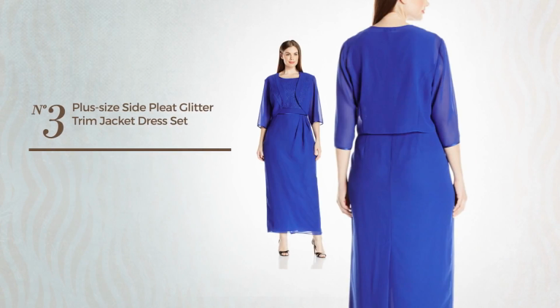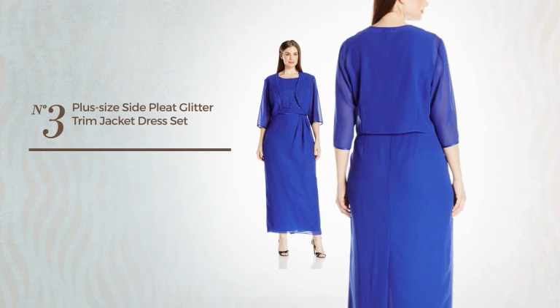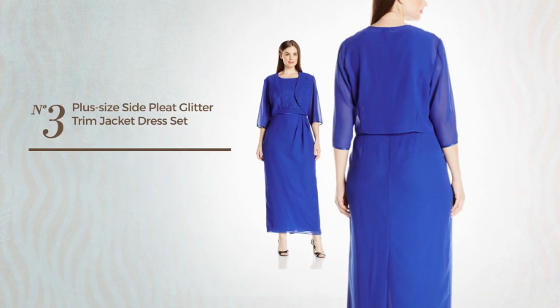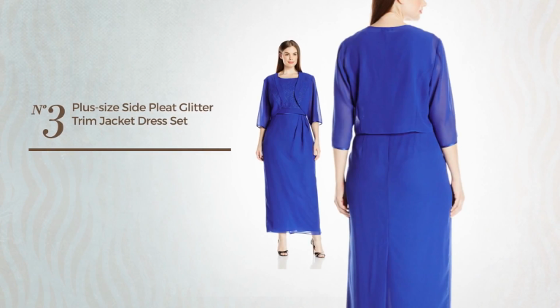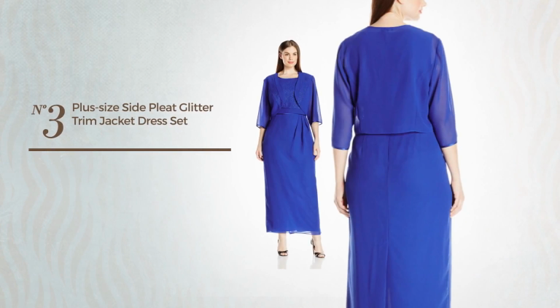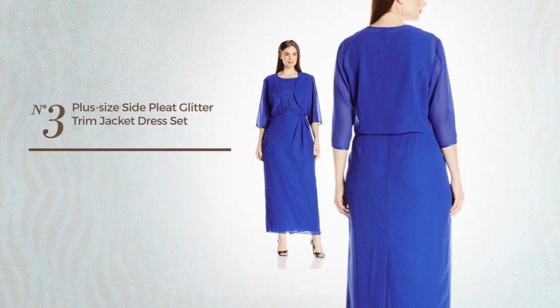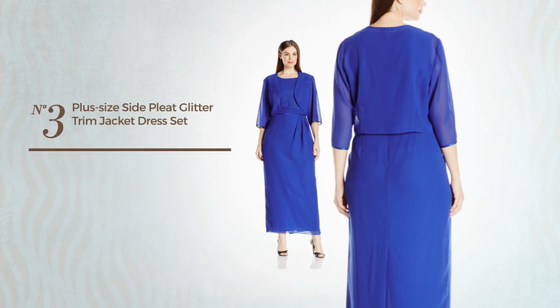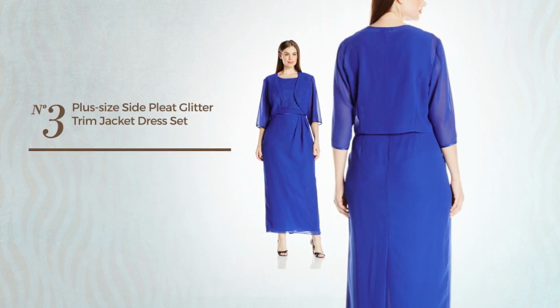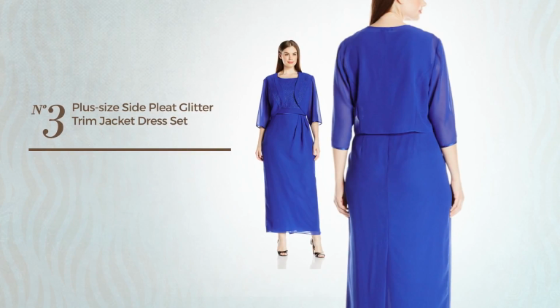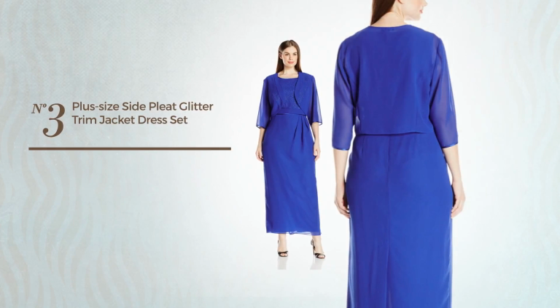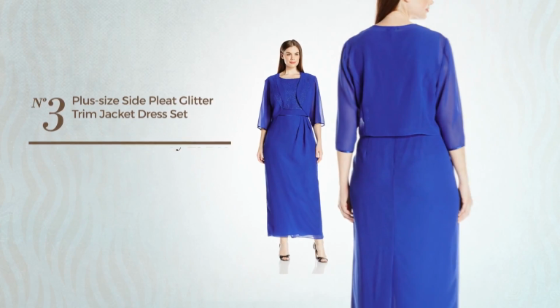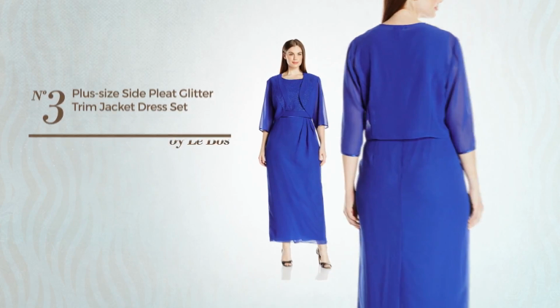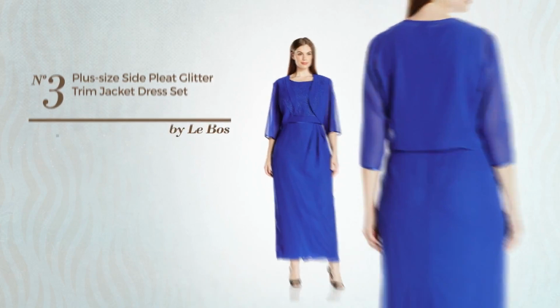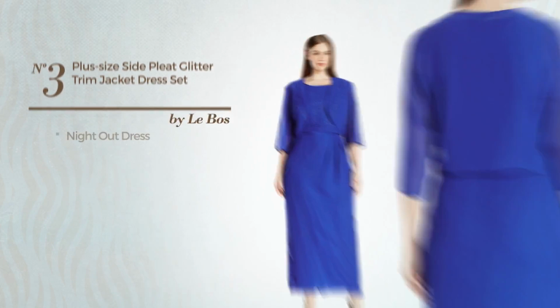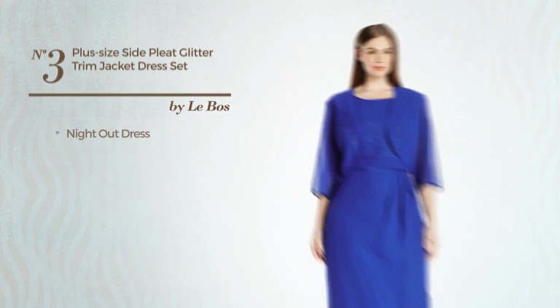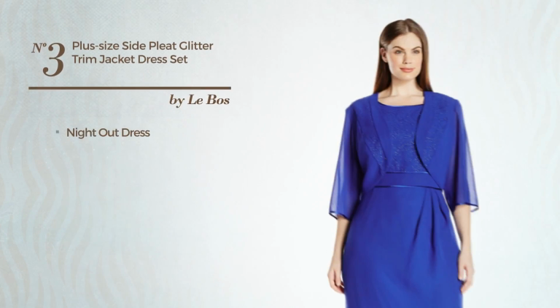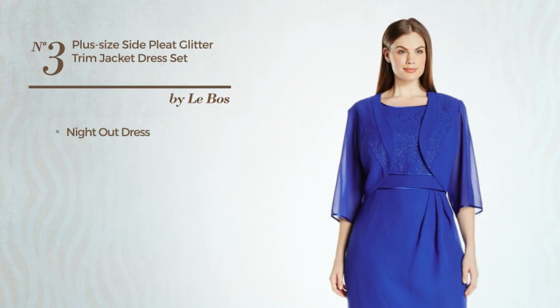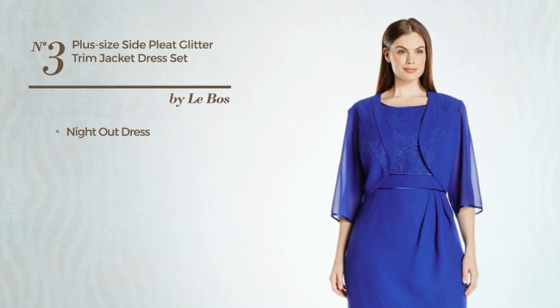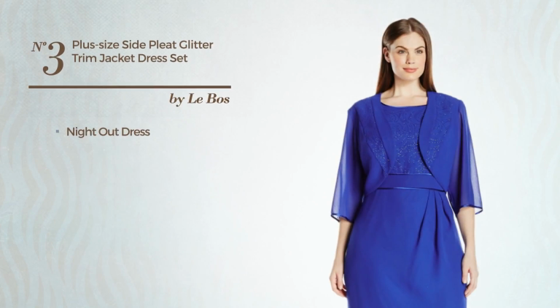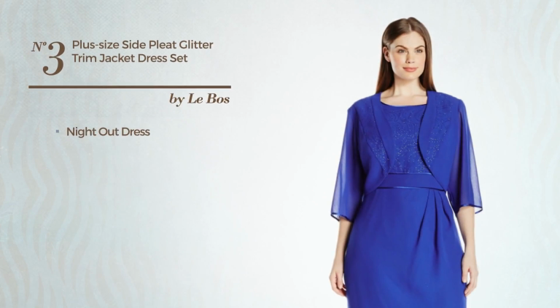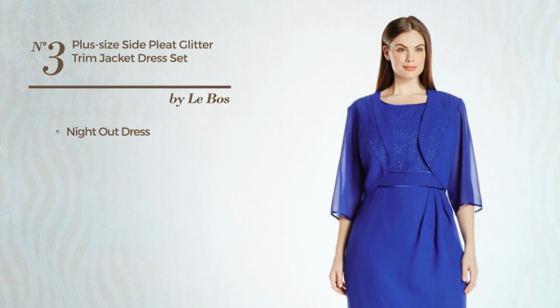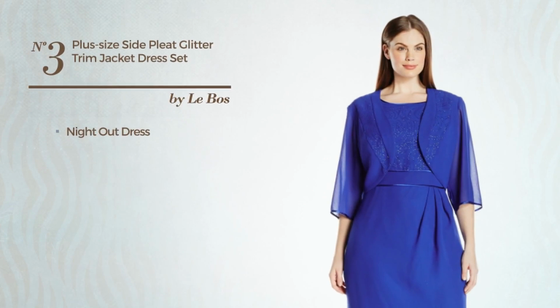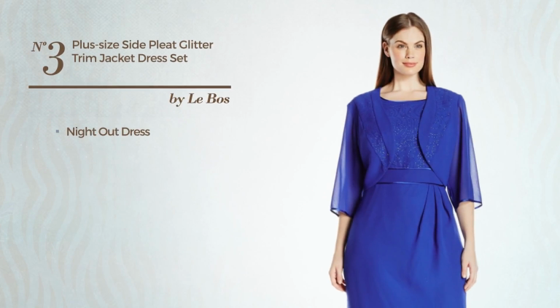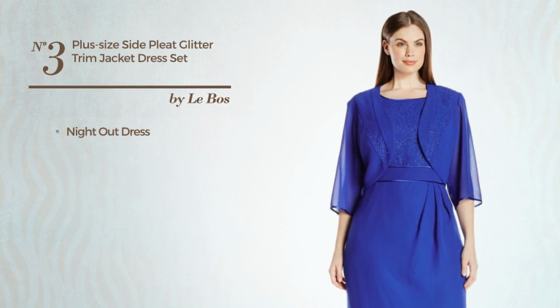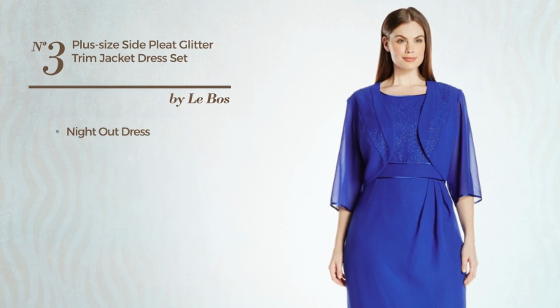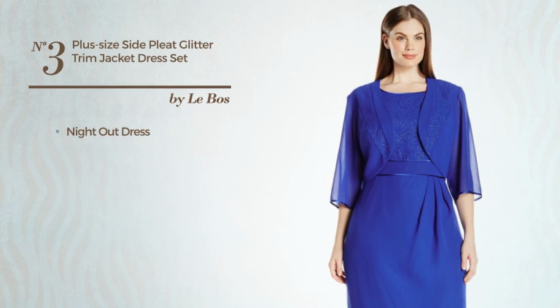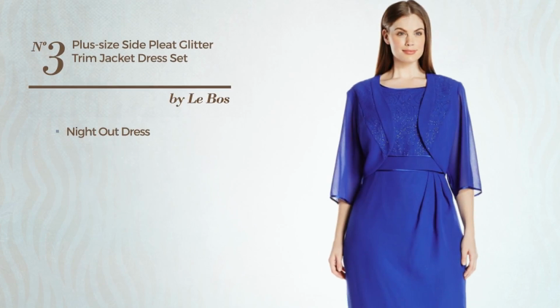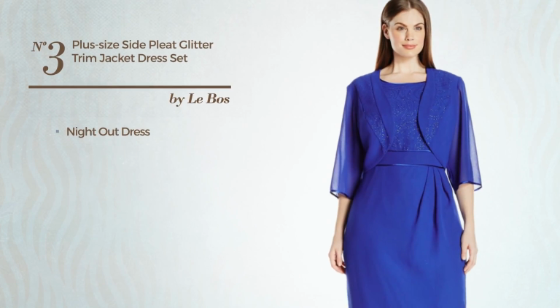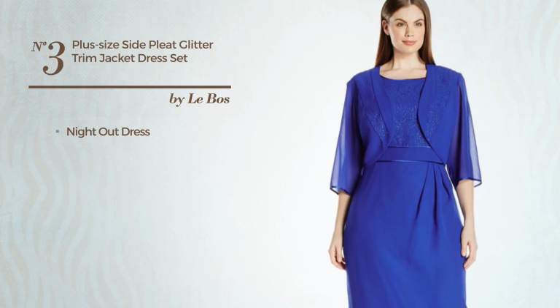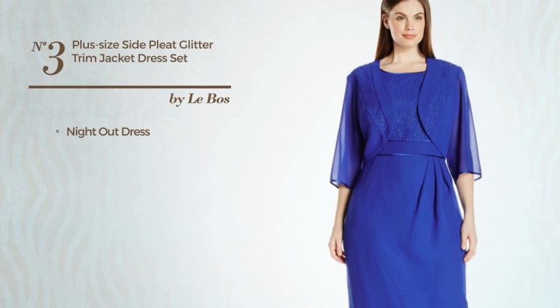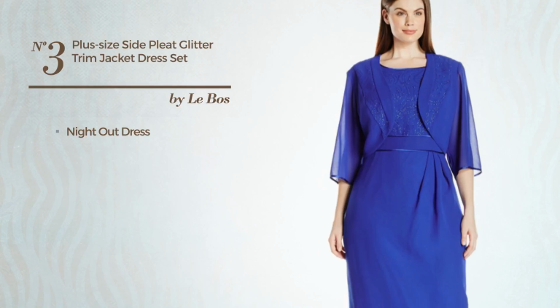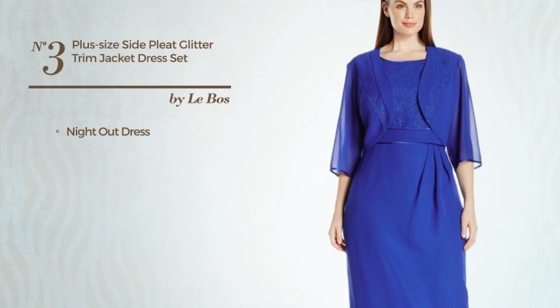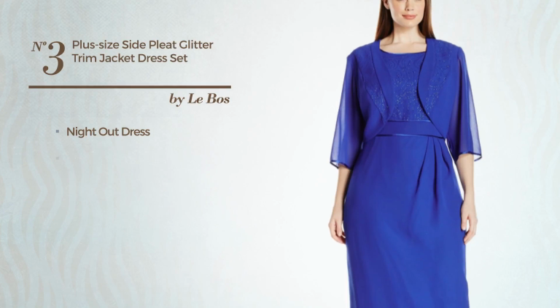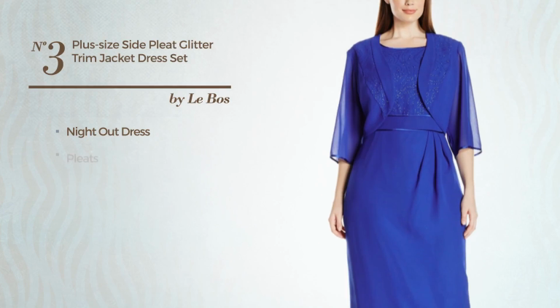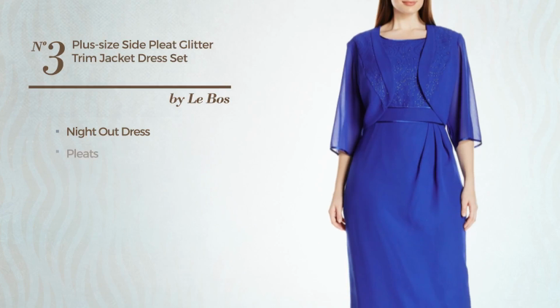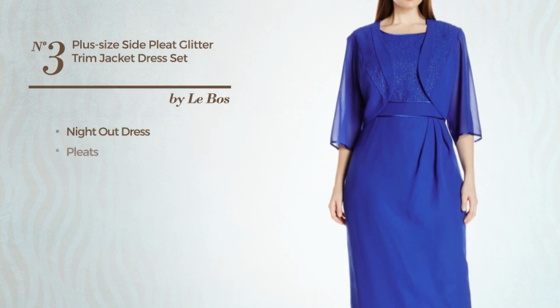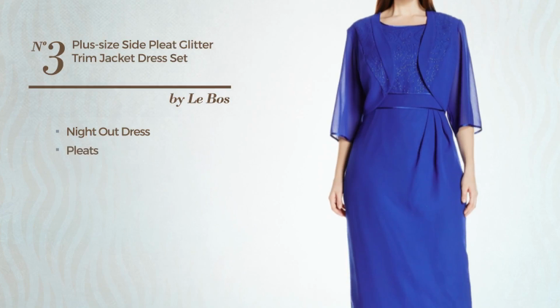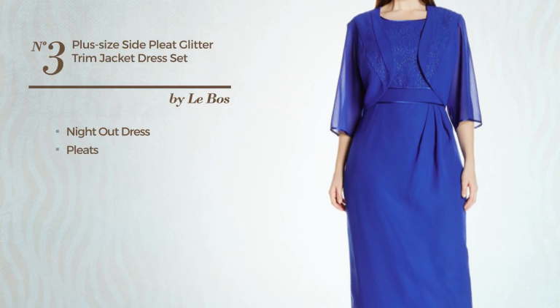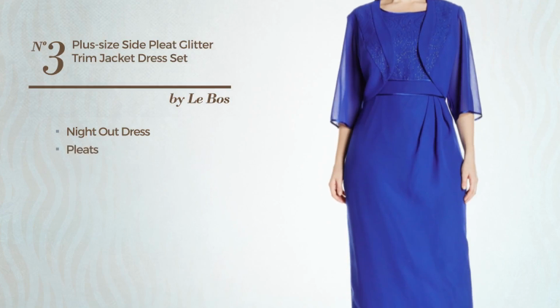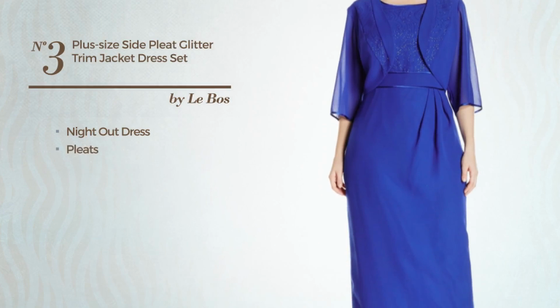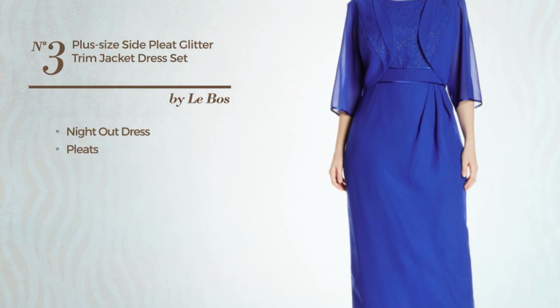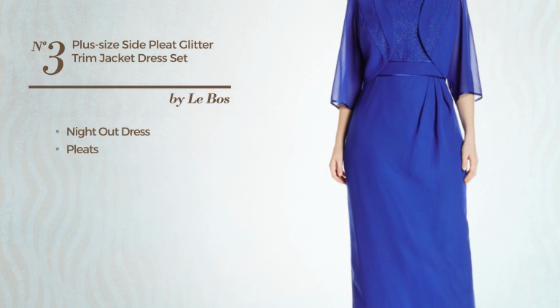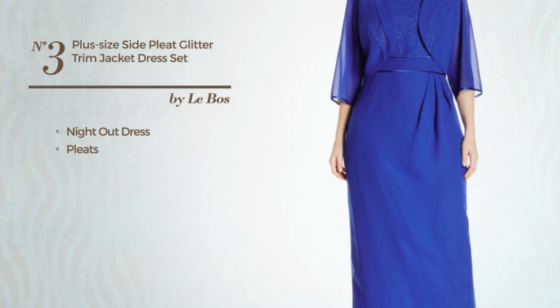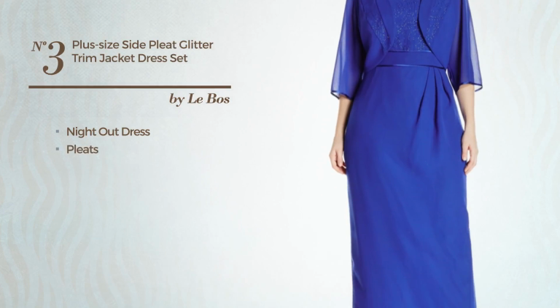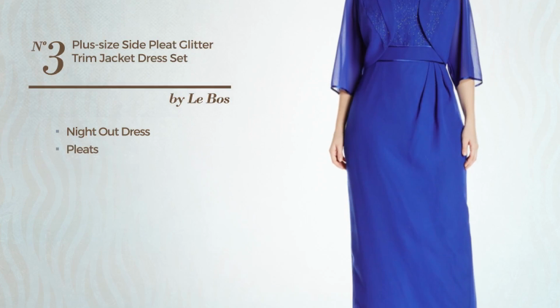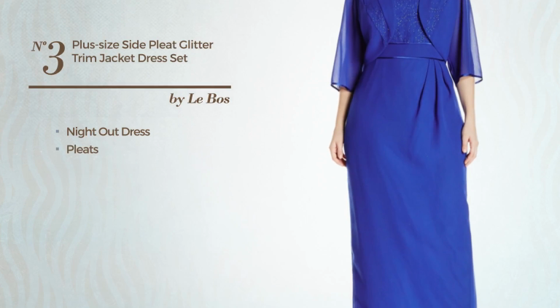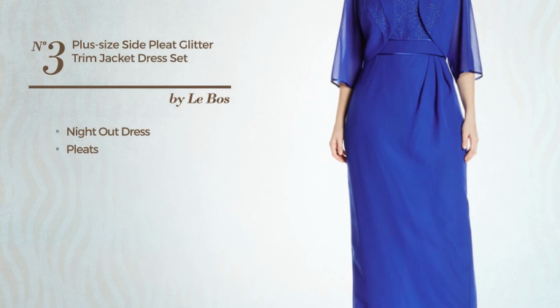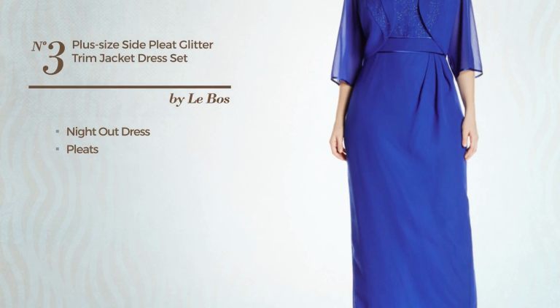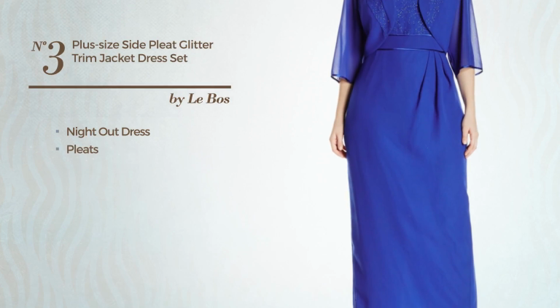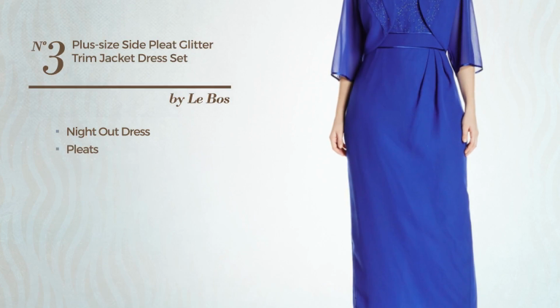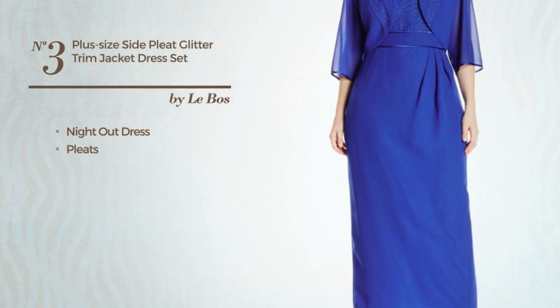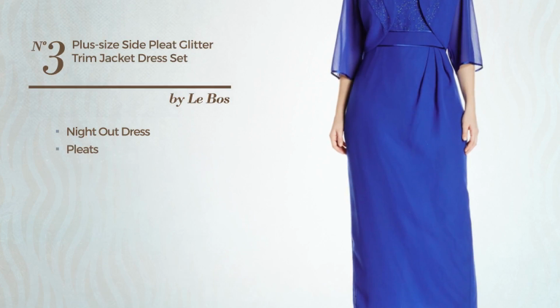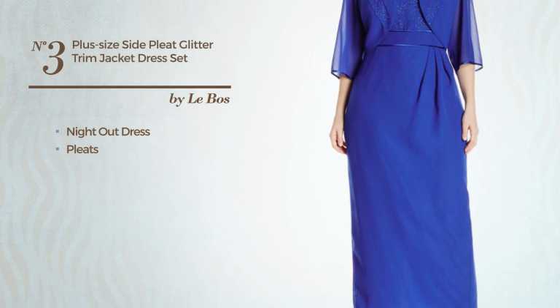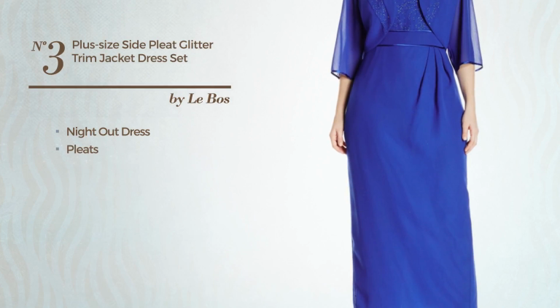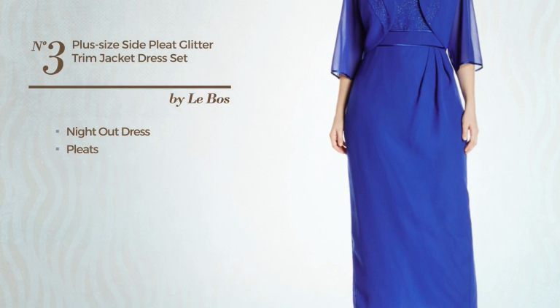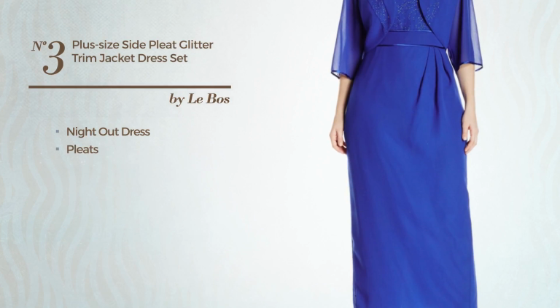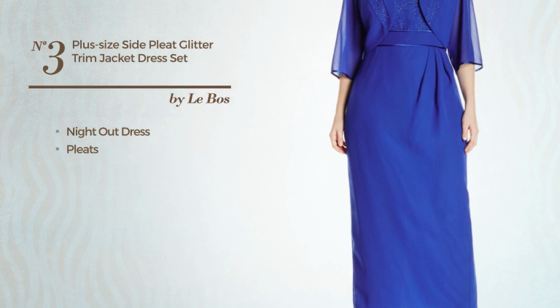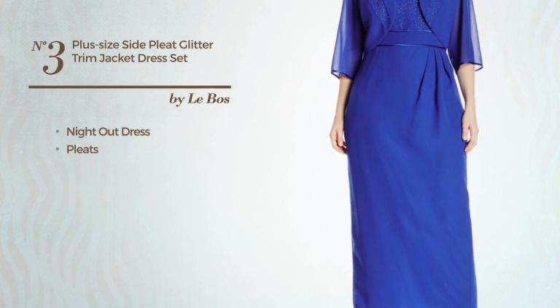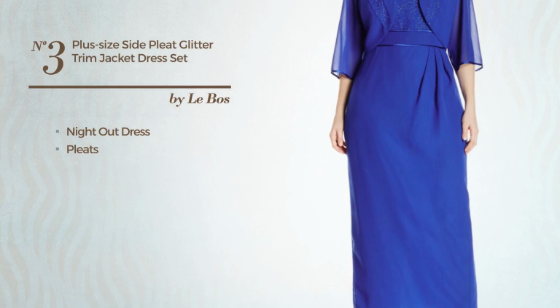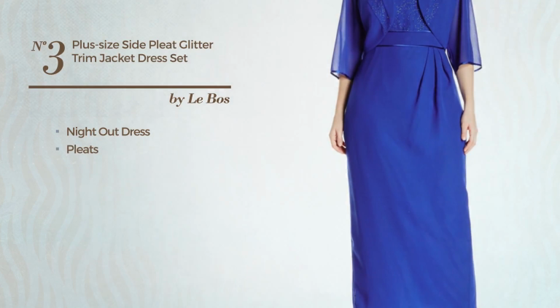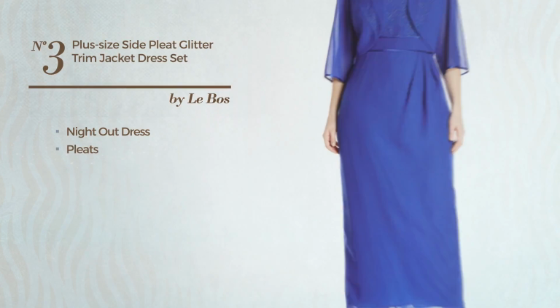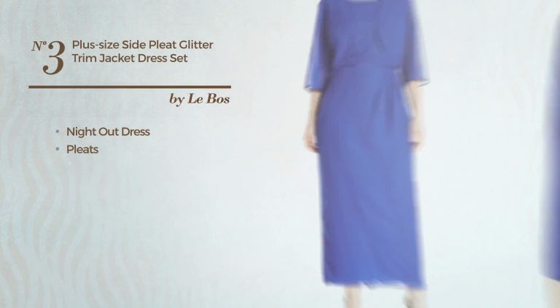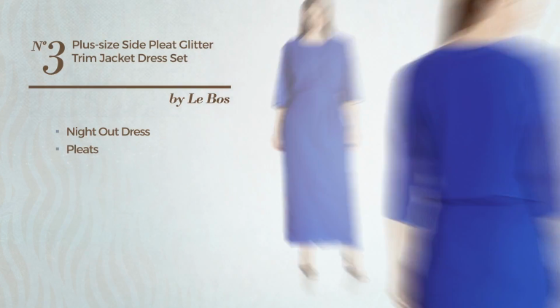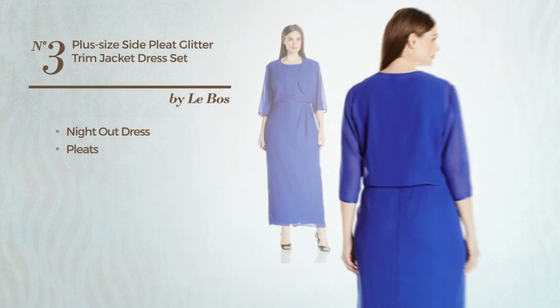Number 3: Night Out Dress, completed with pleats. Available exclusively in this color.